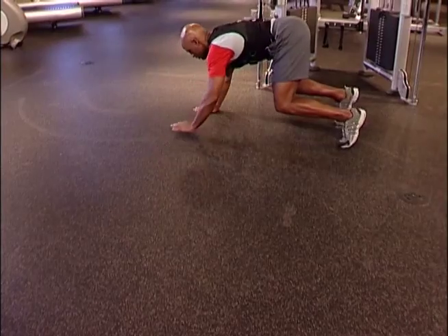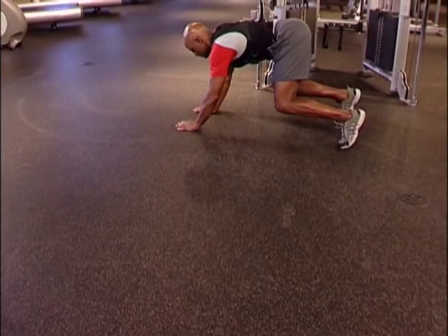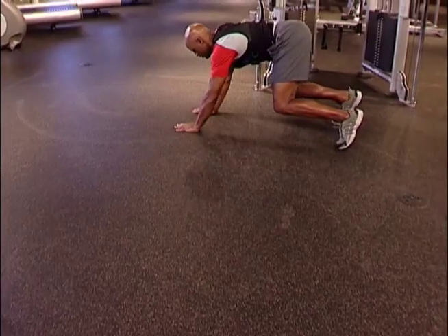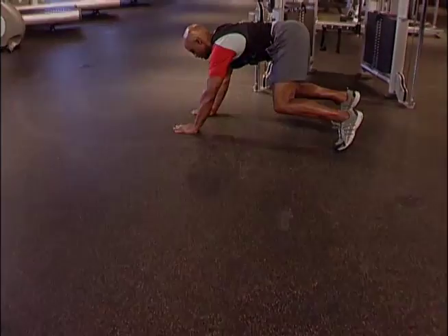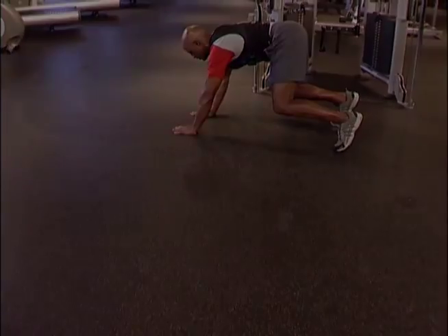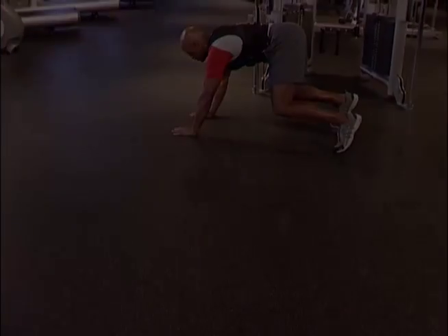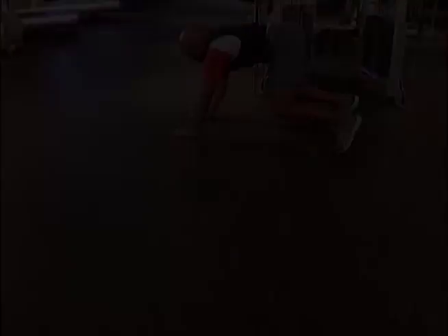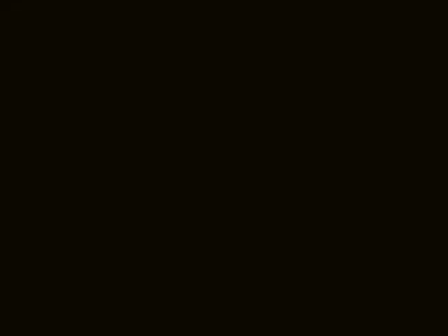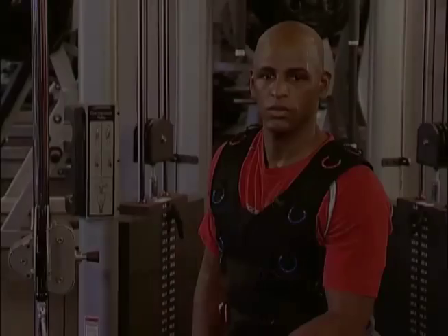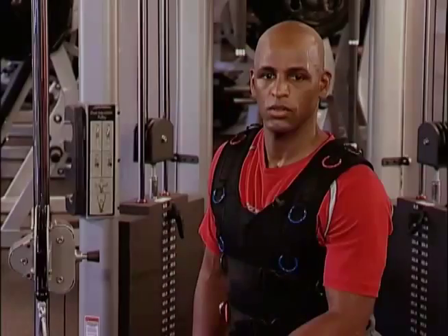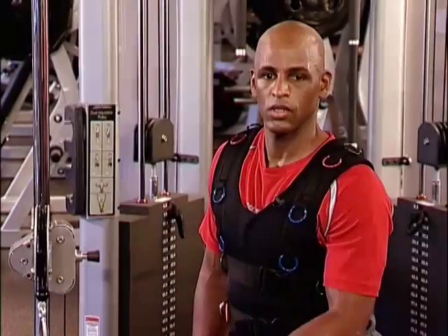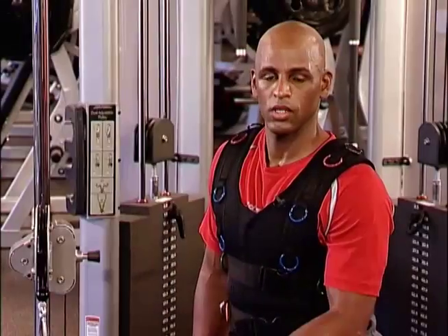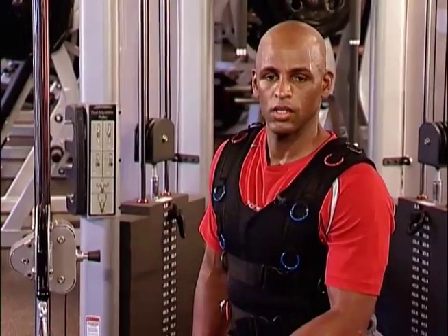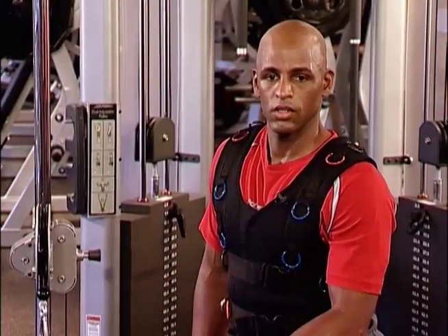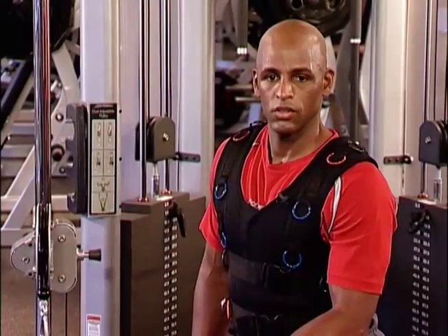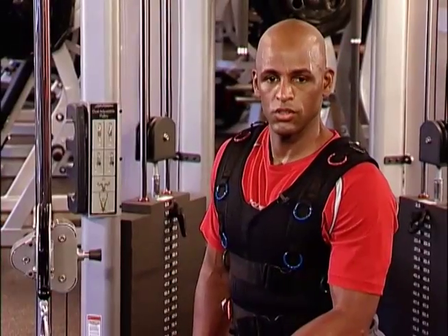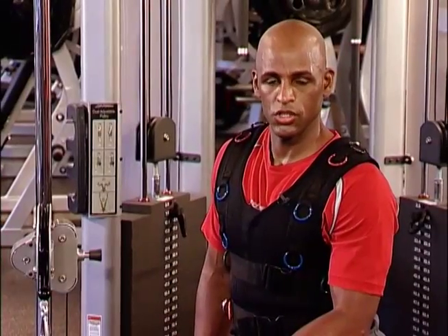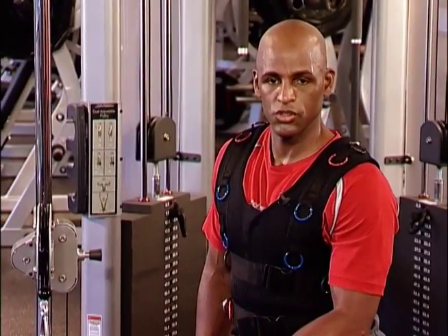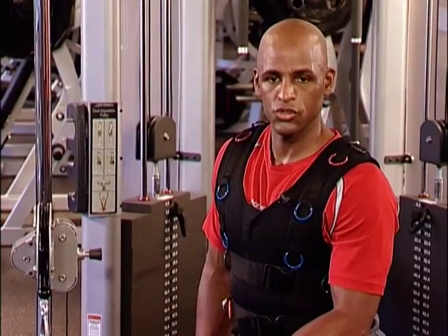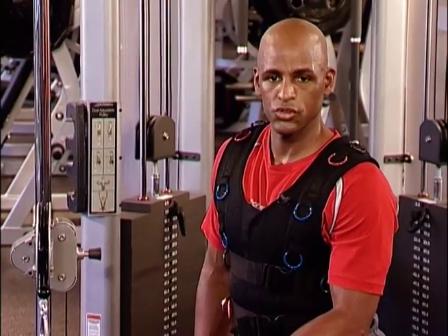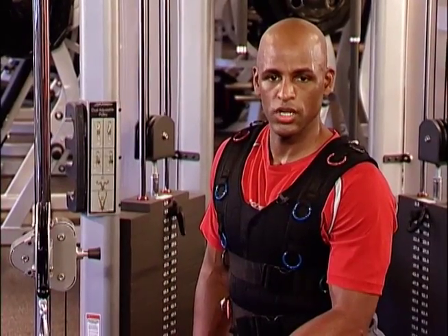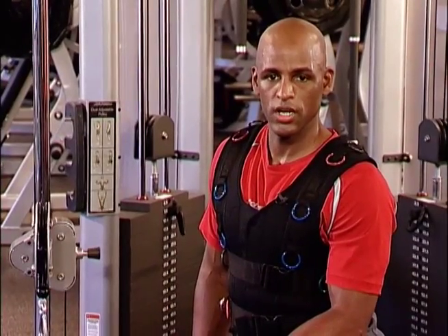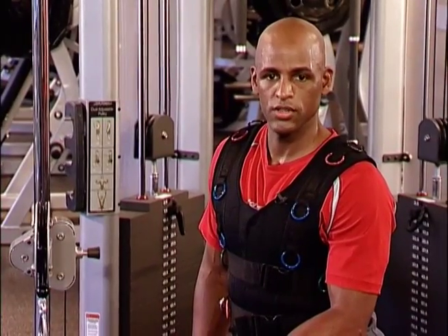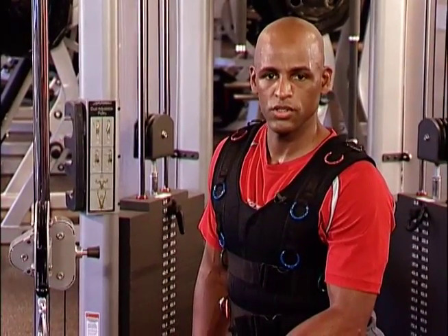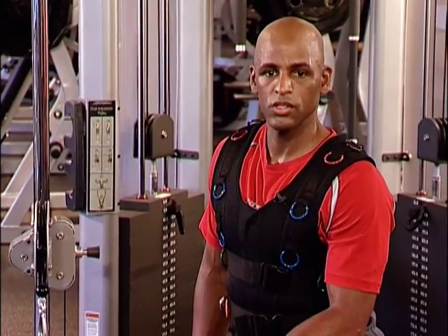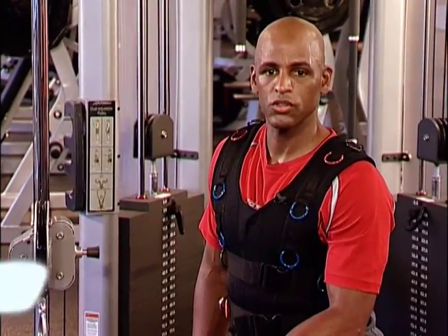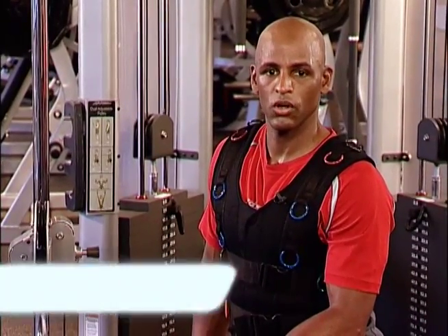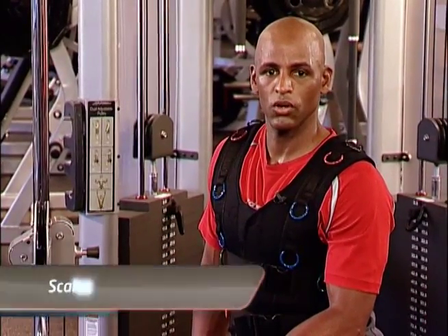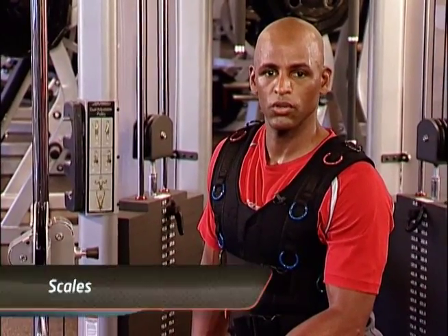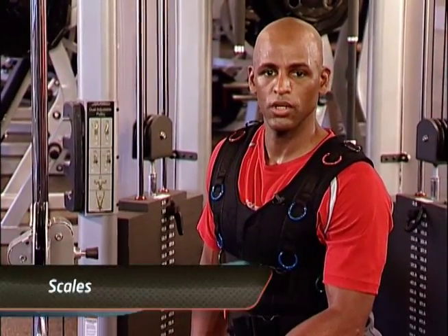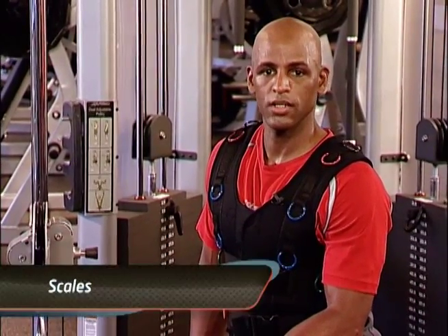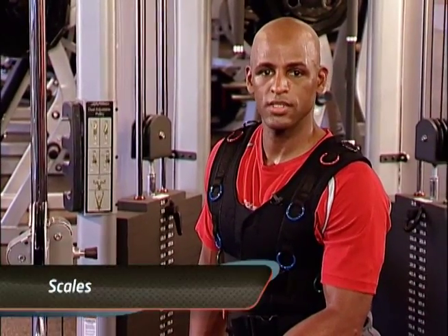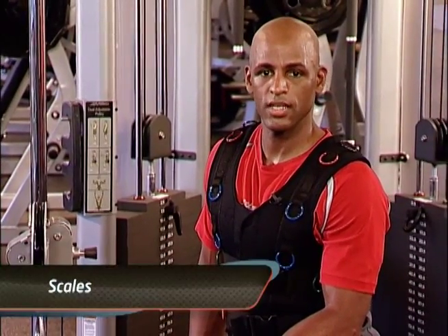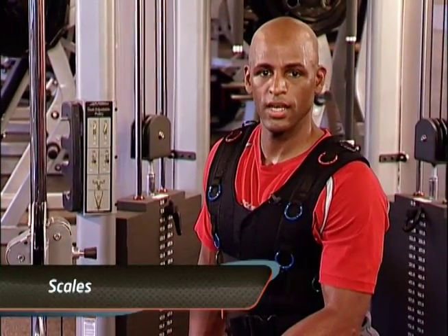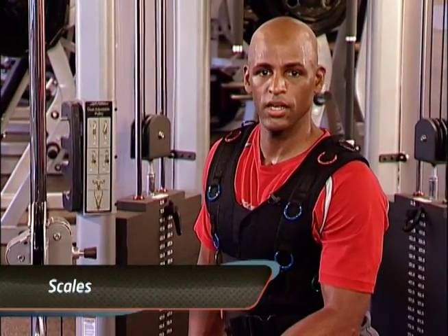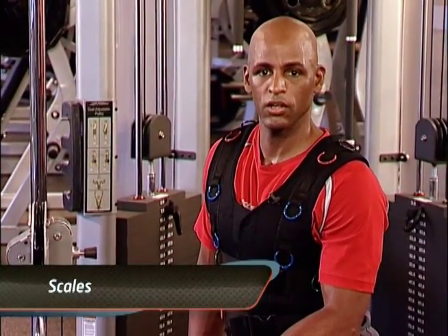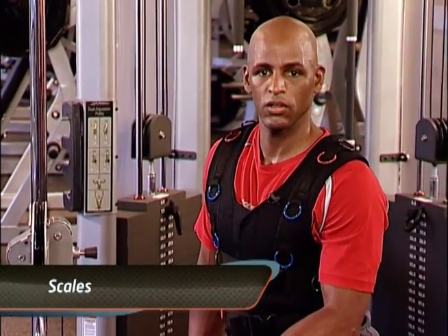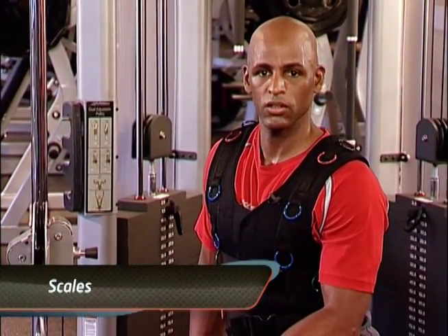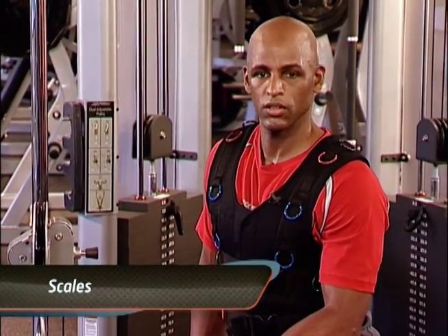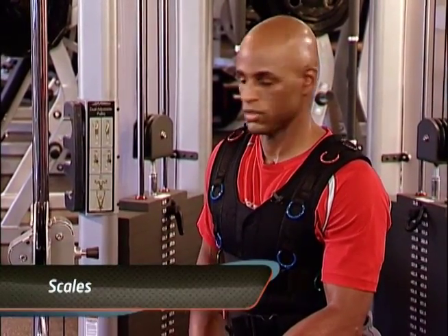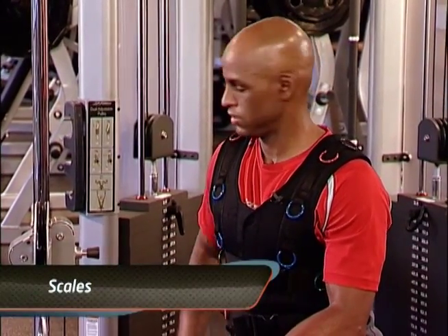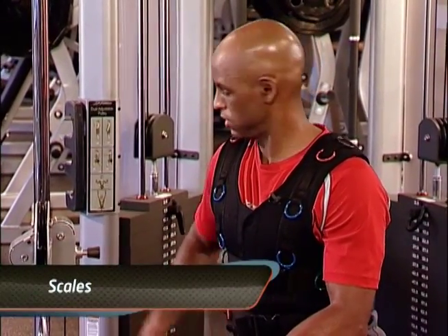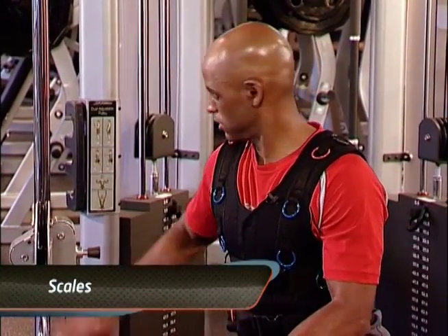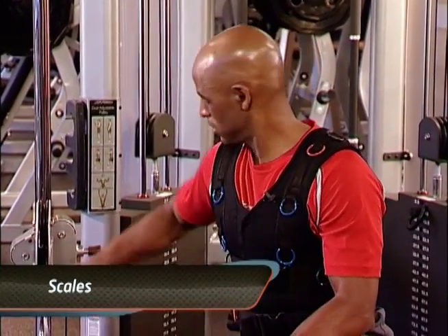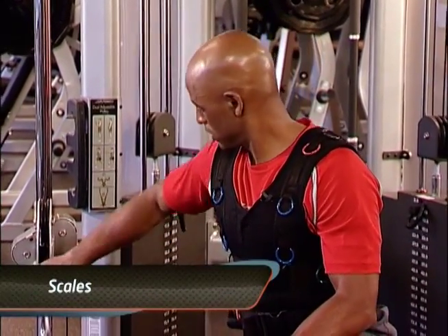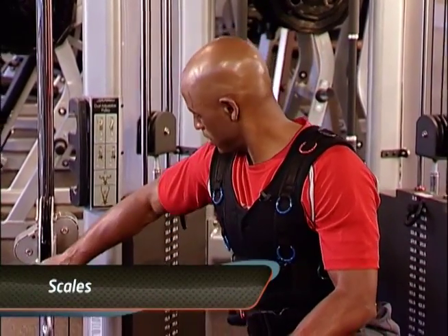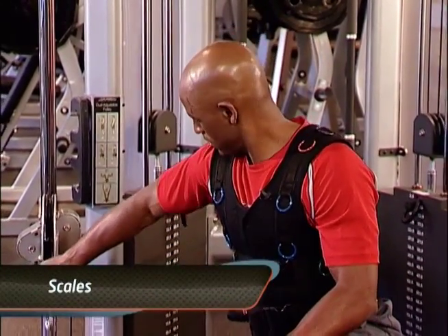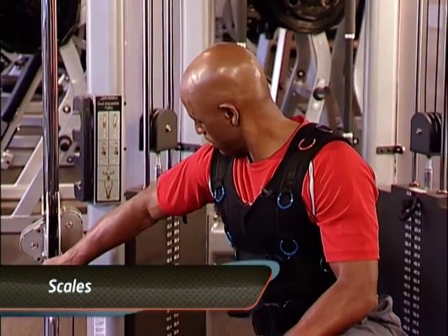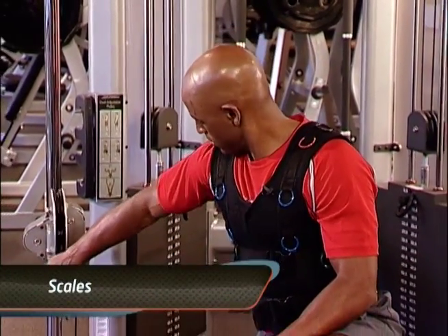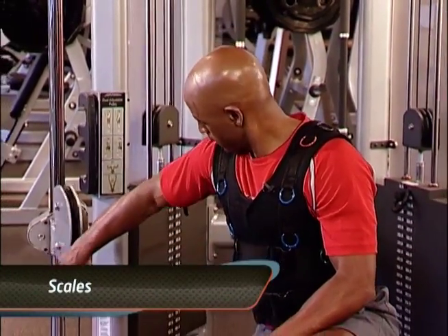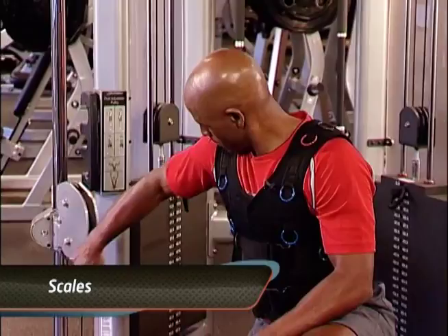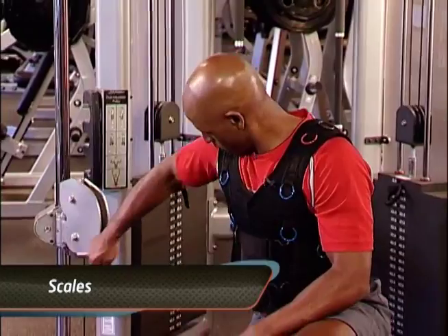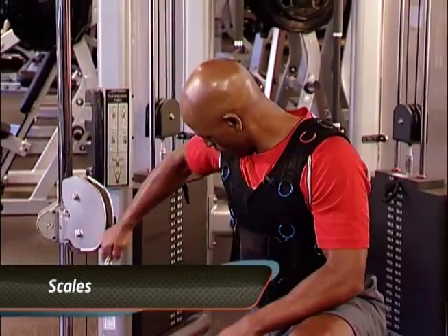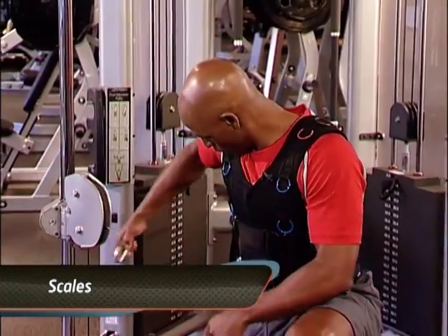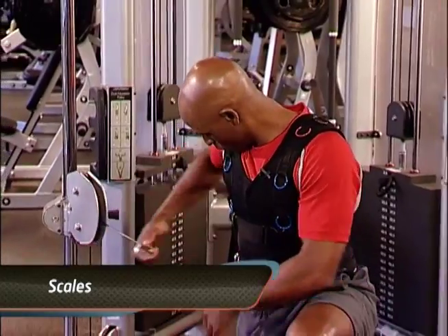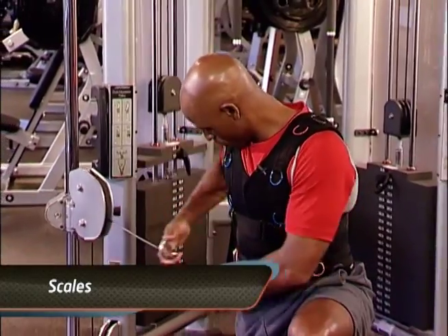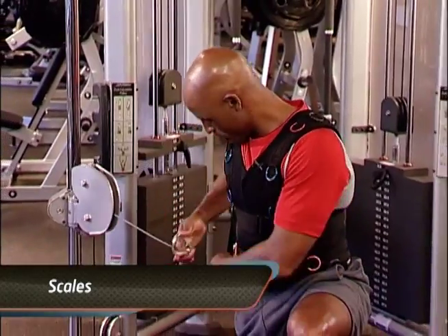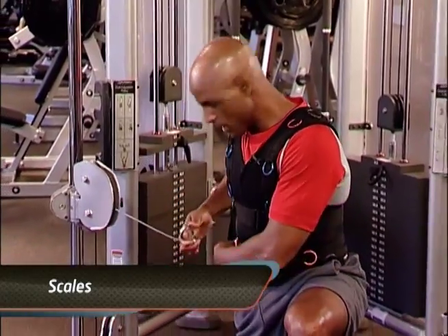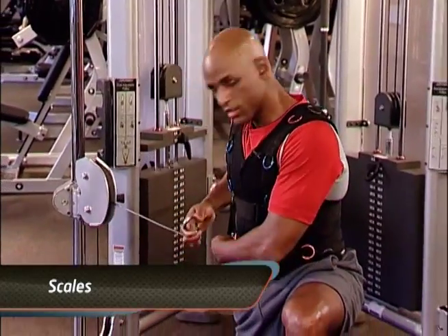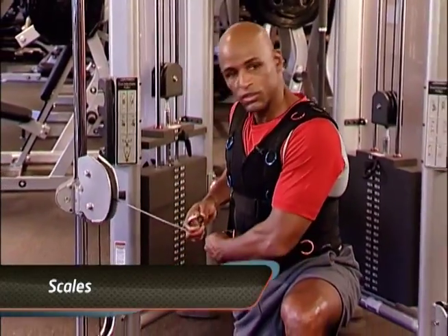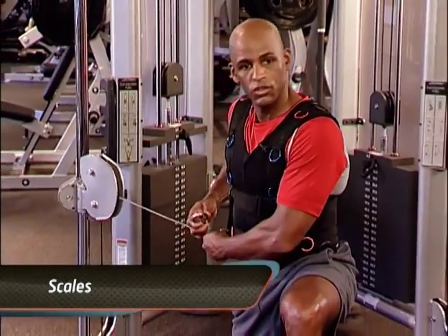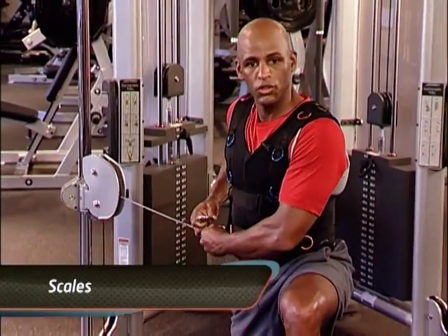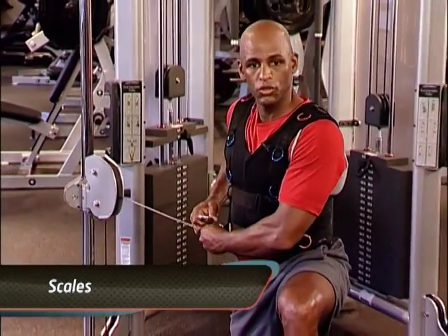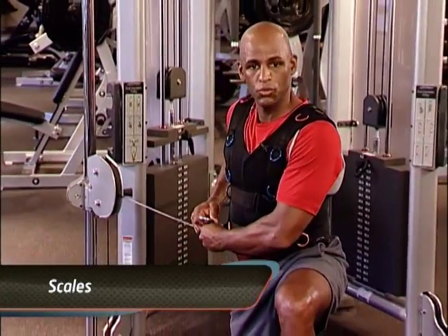This exercise is called a scale. You want to connect into your 300 degree arc.